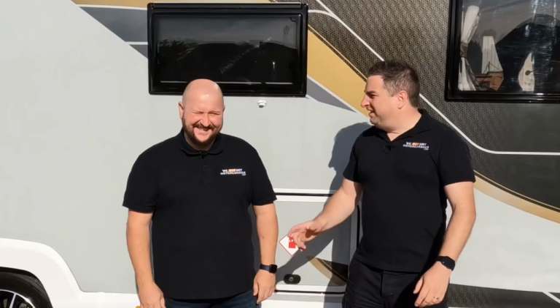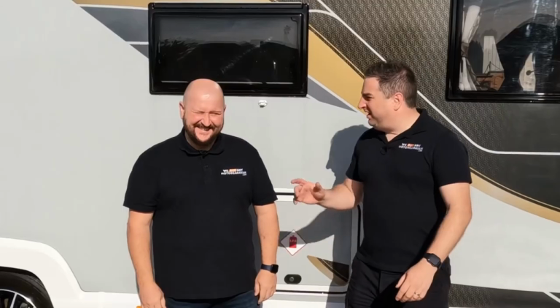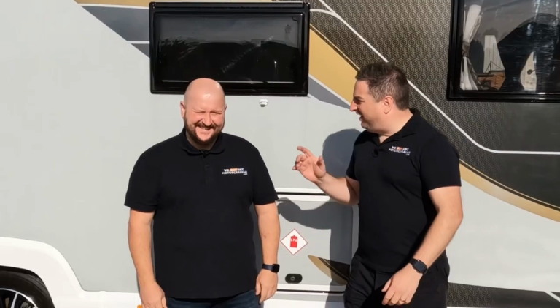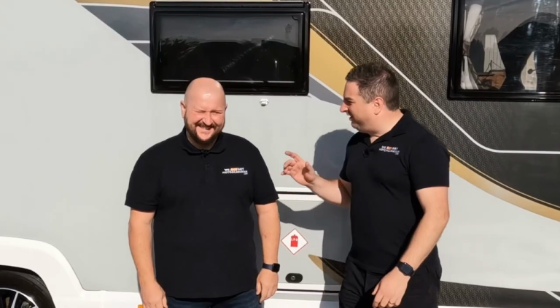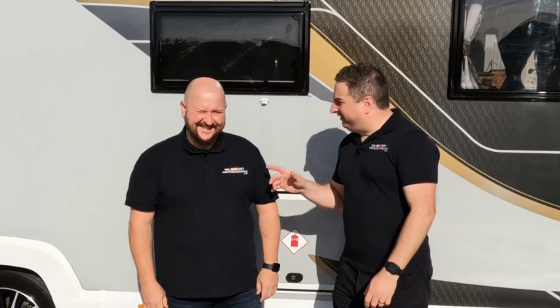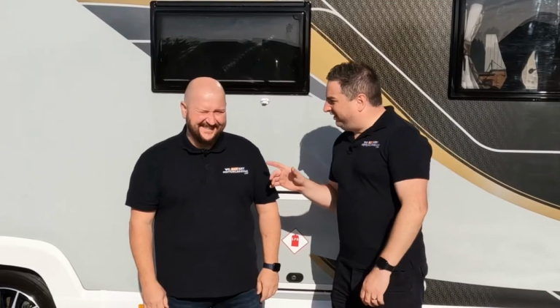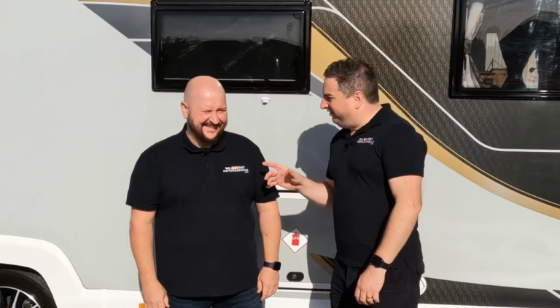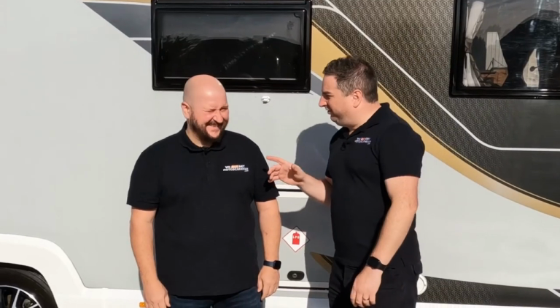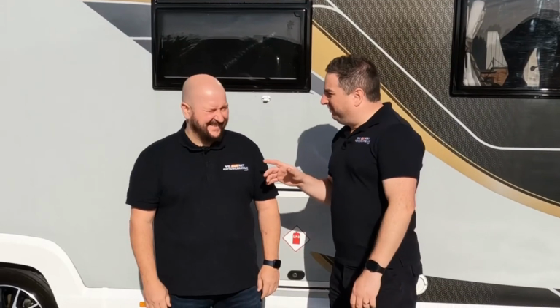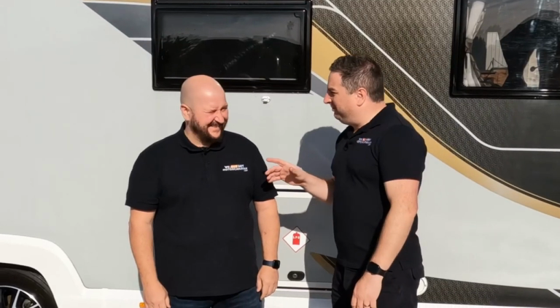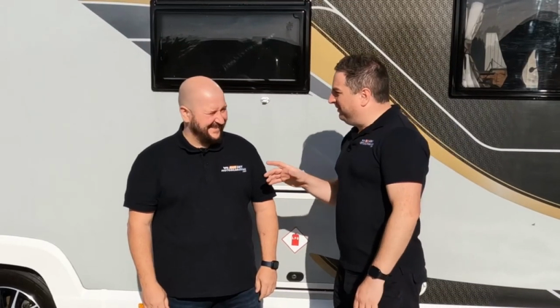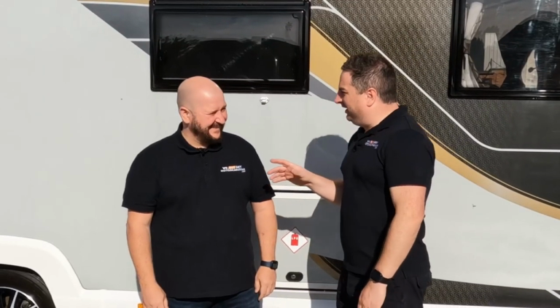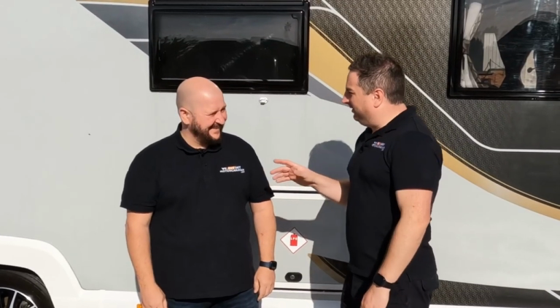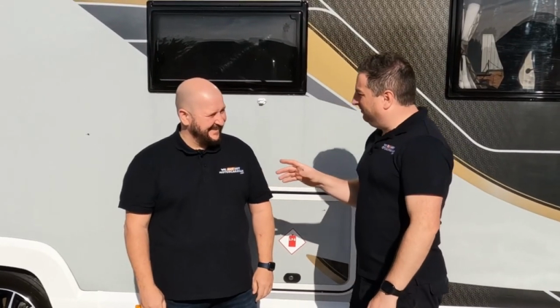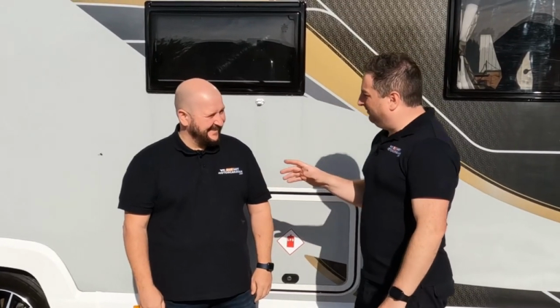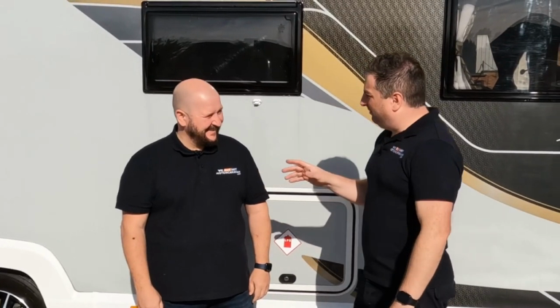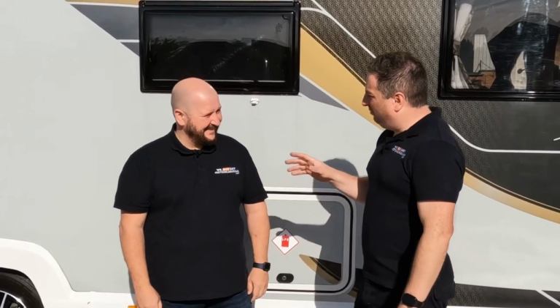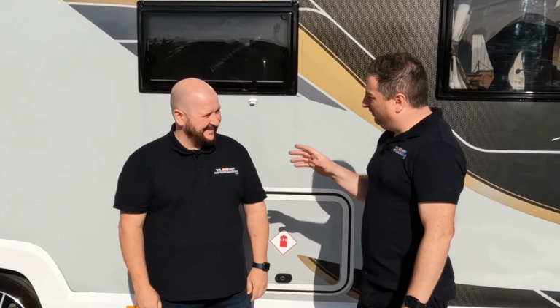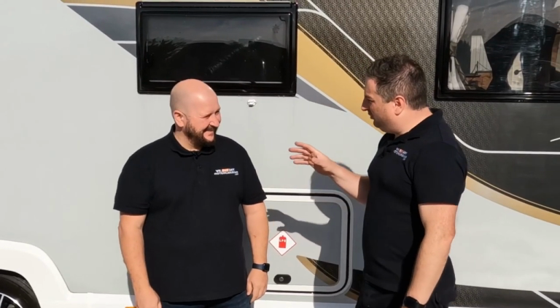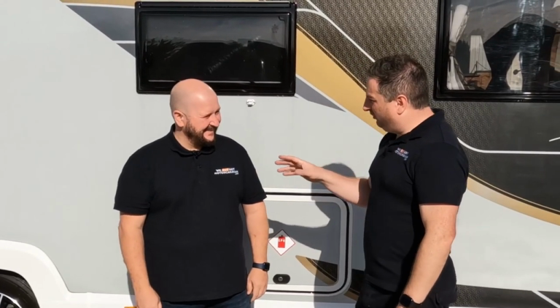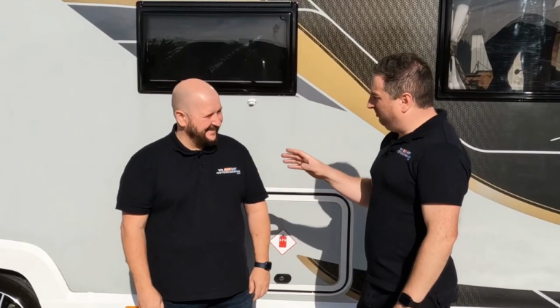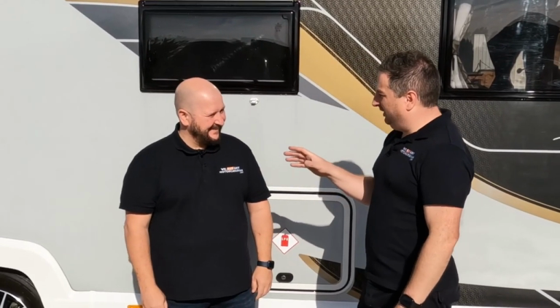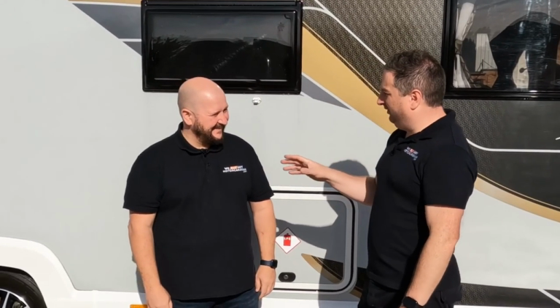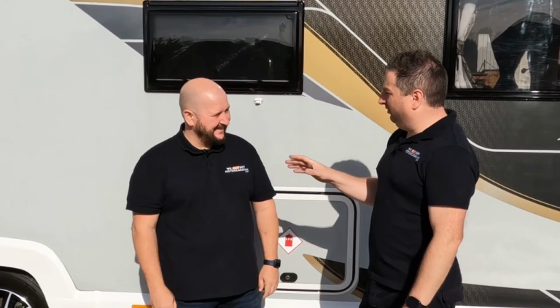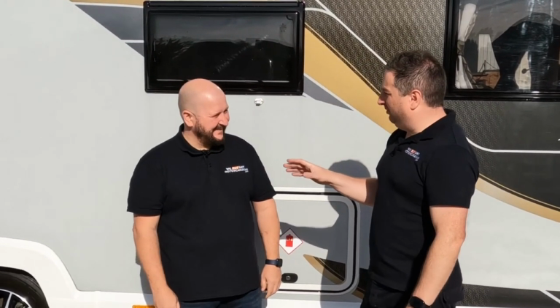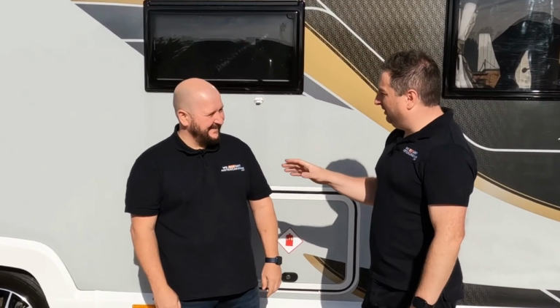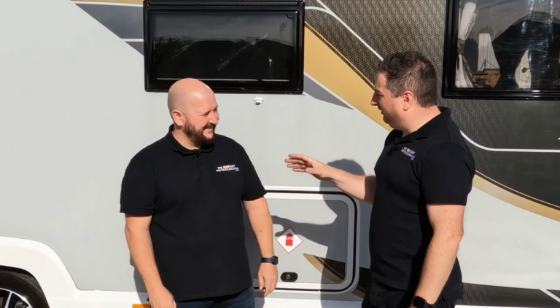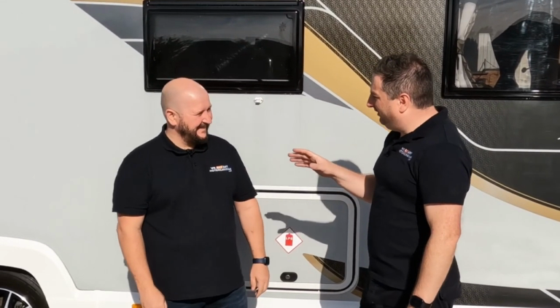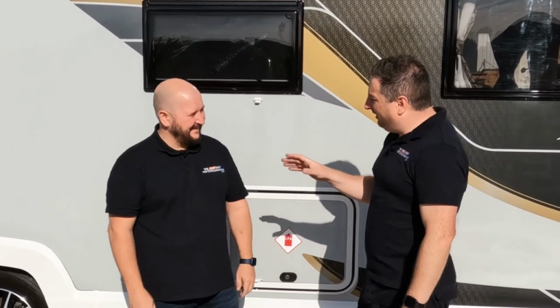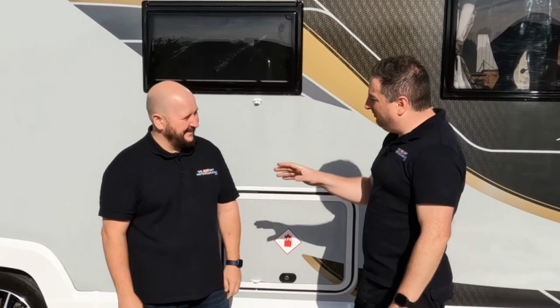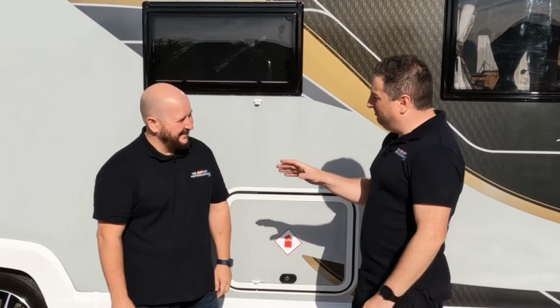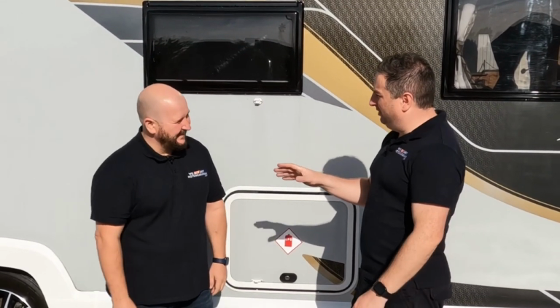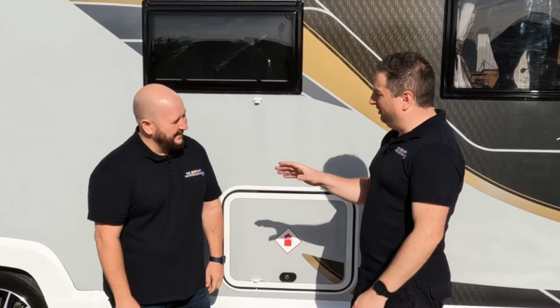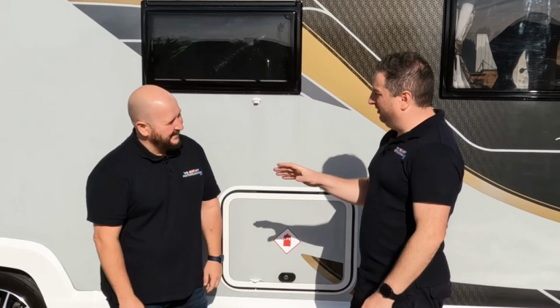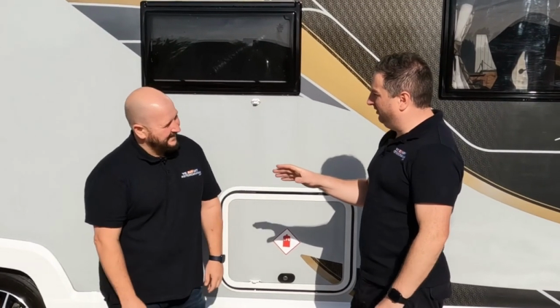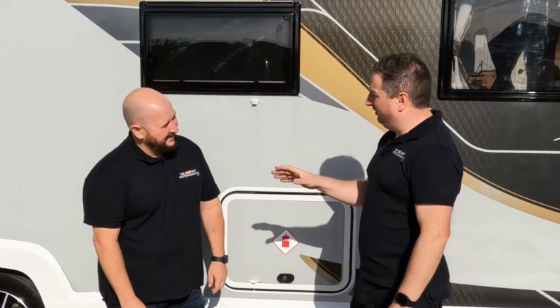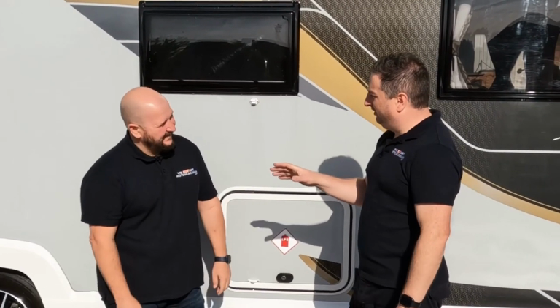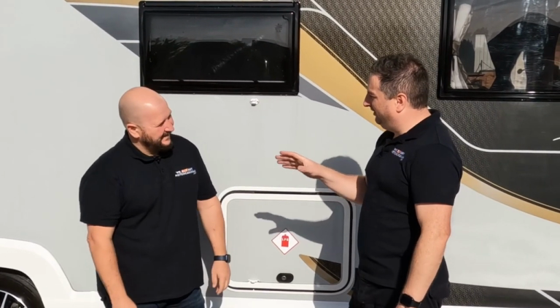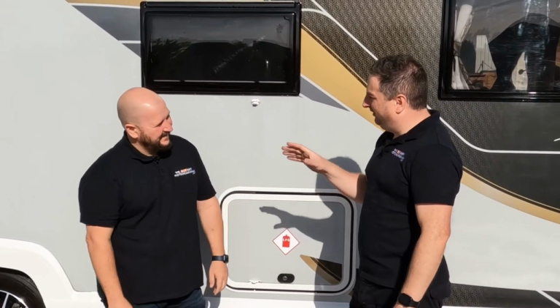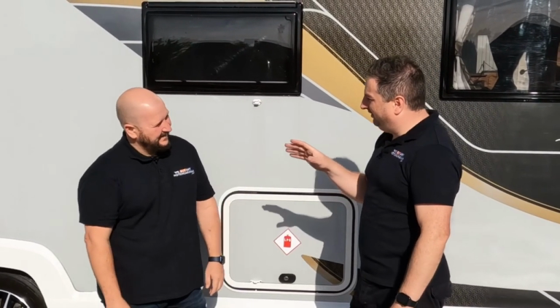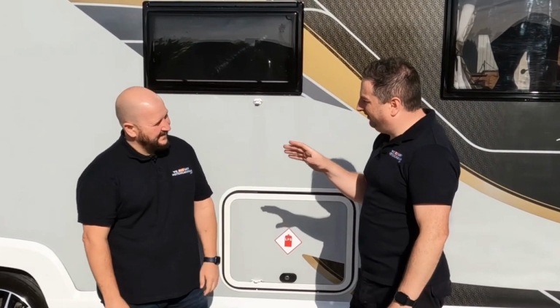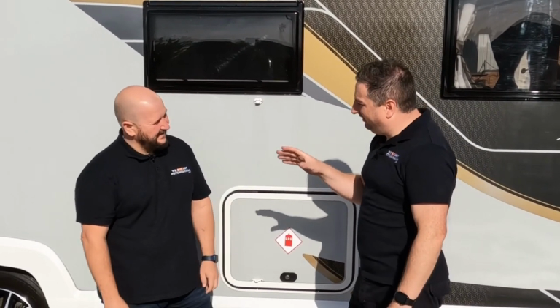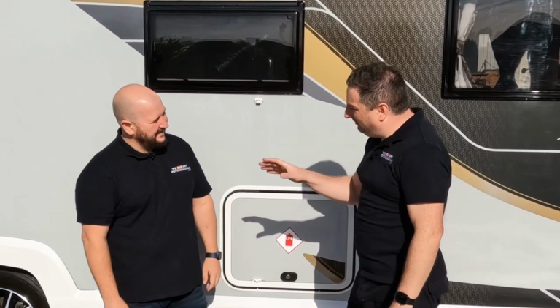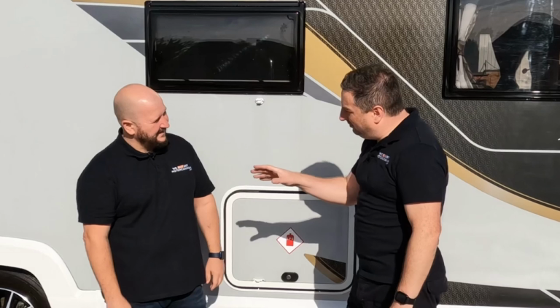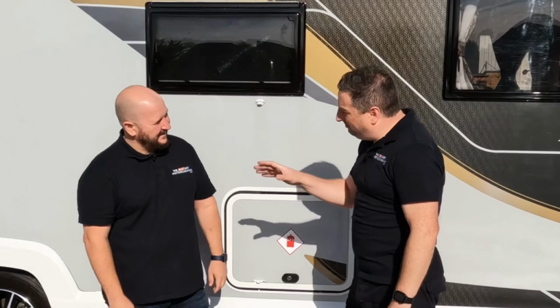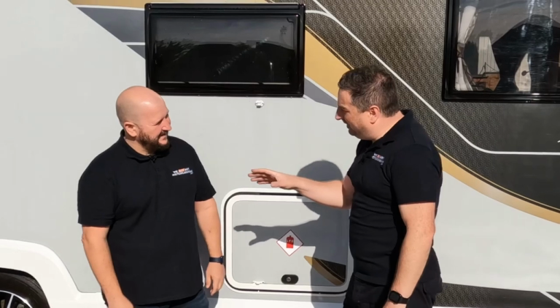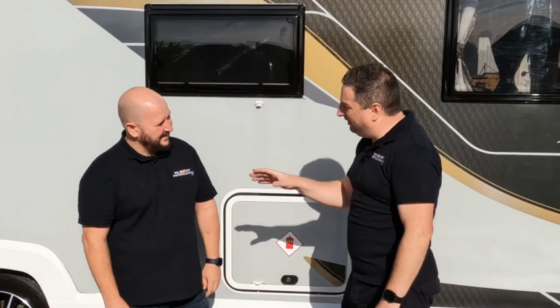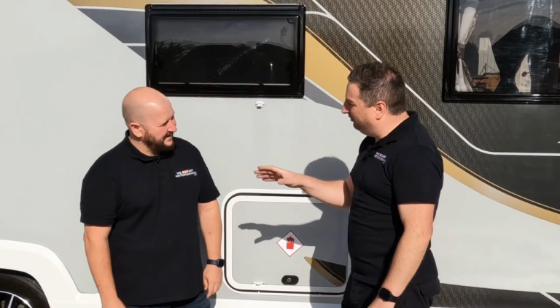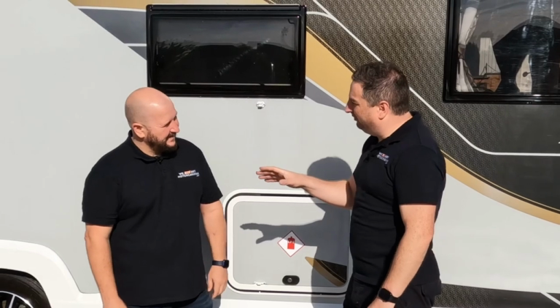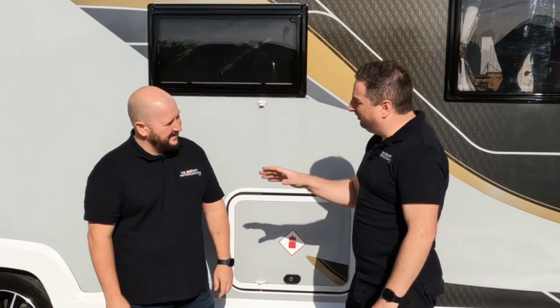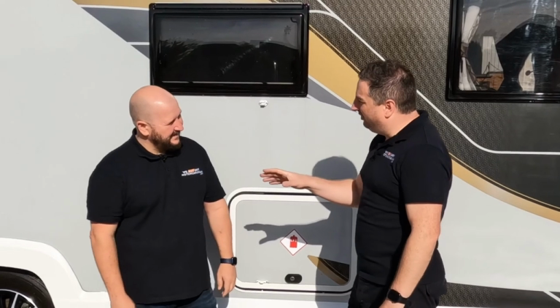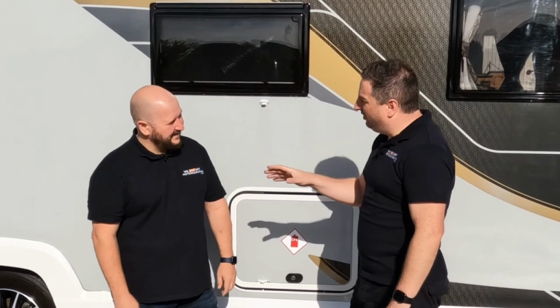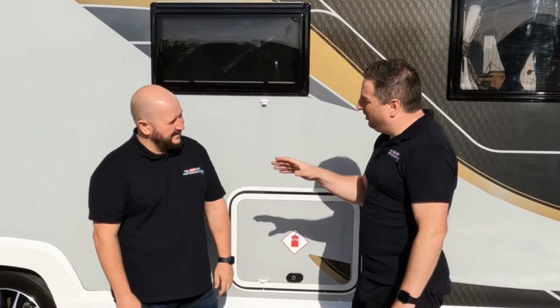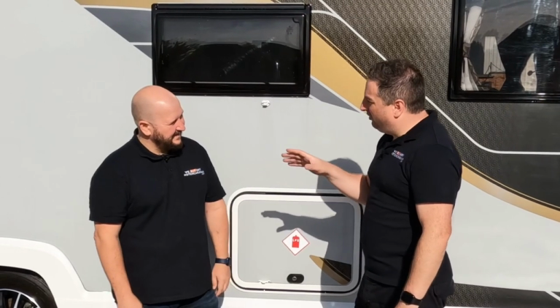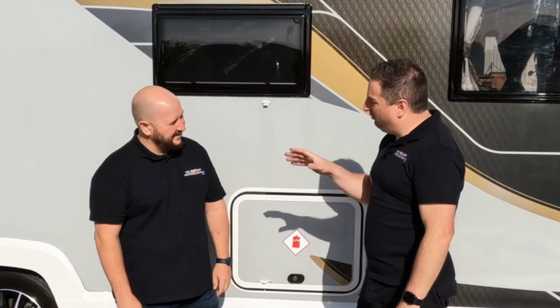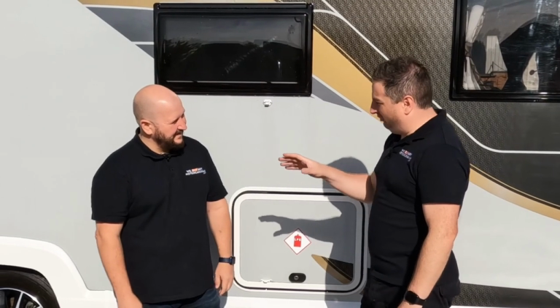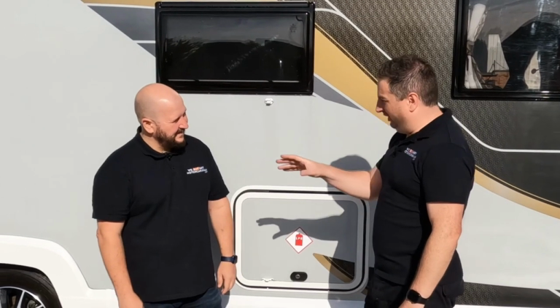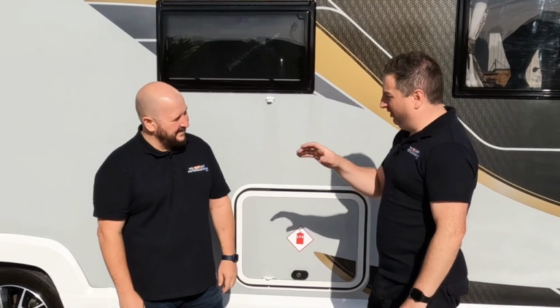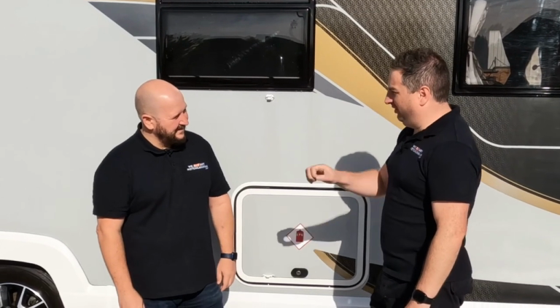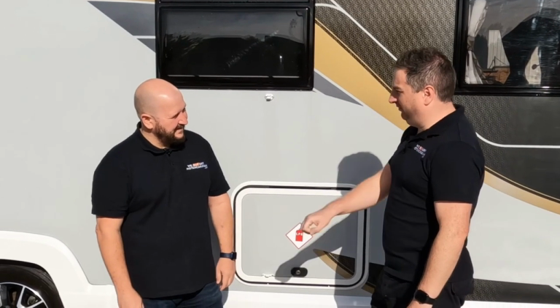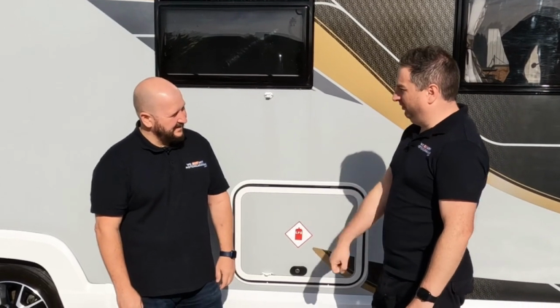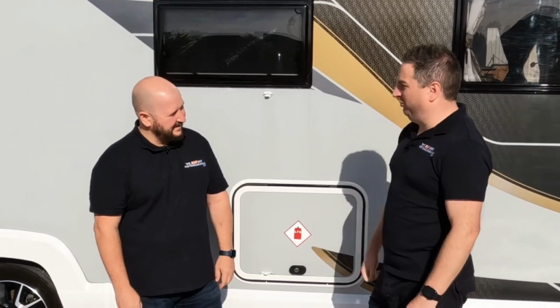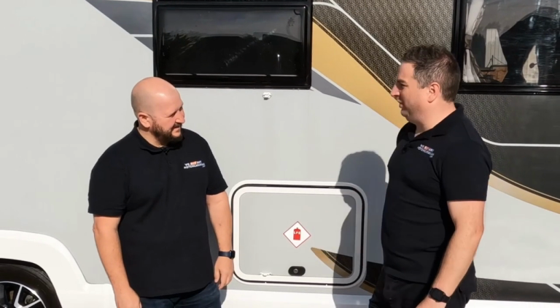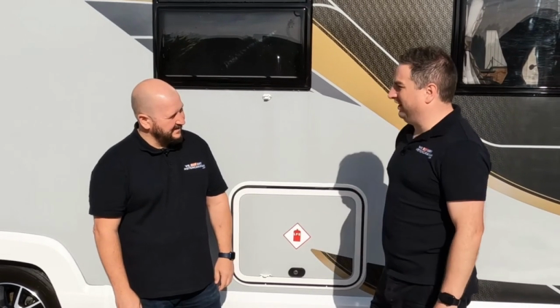I'll tell you something mate, we've just picked up a seven berth, three and a half tonne wagon.